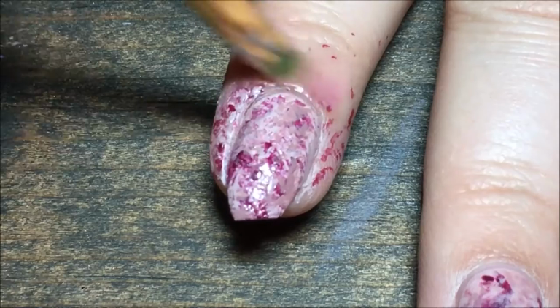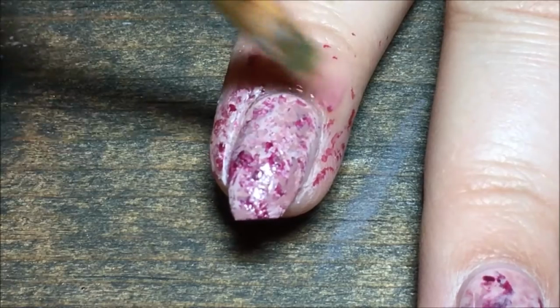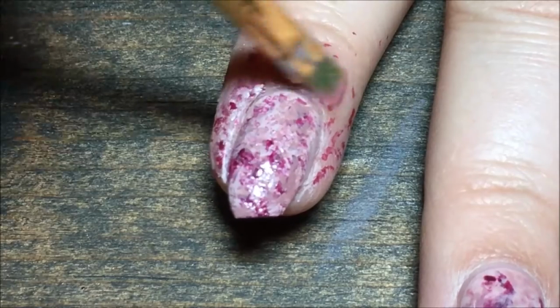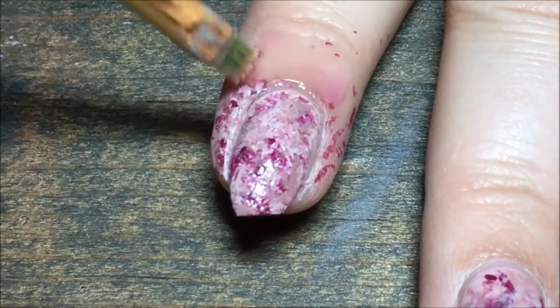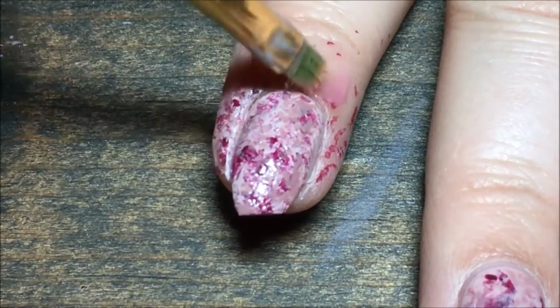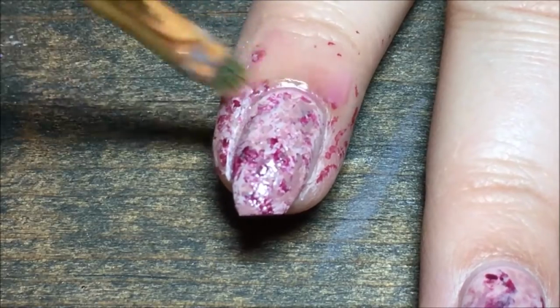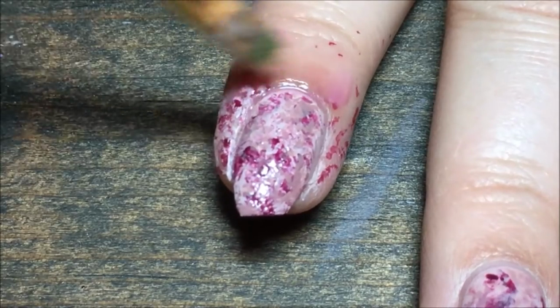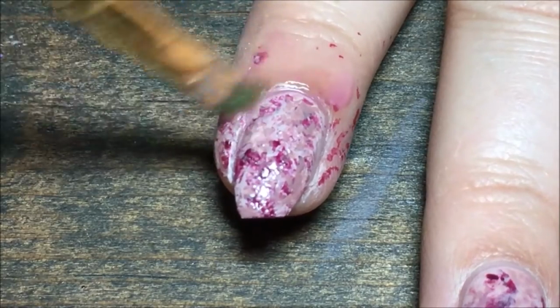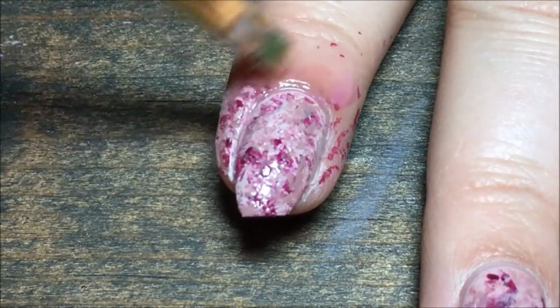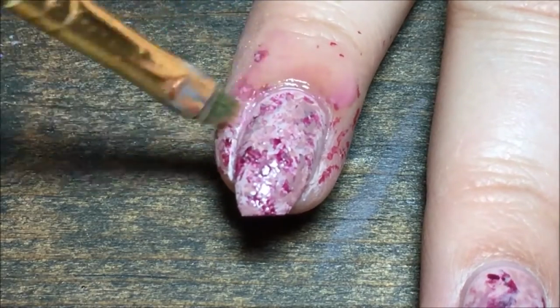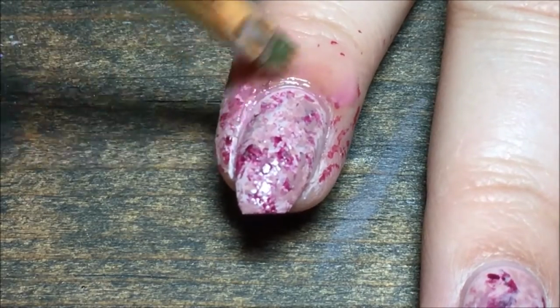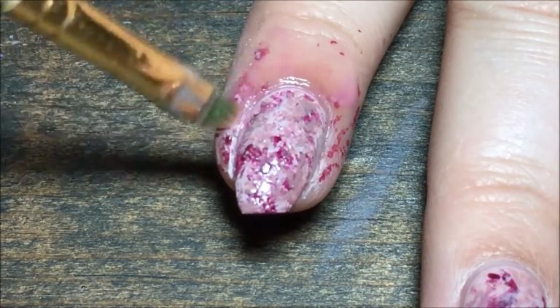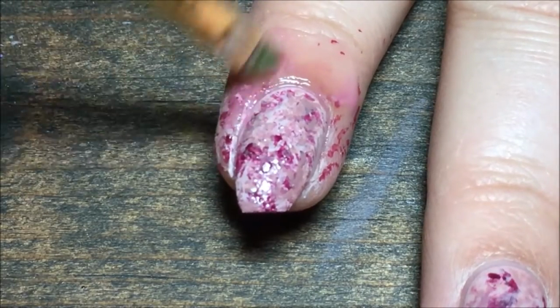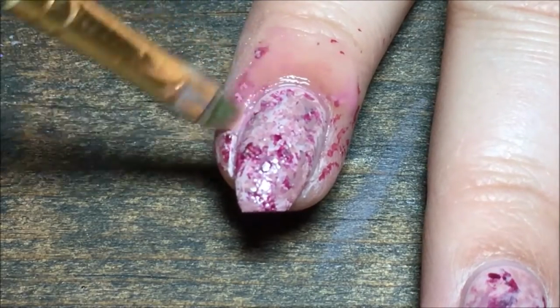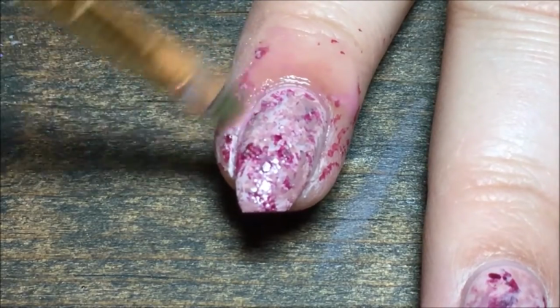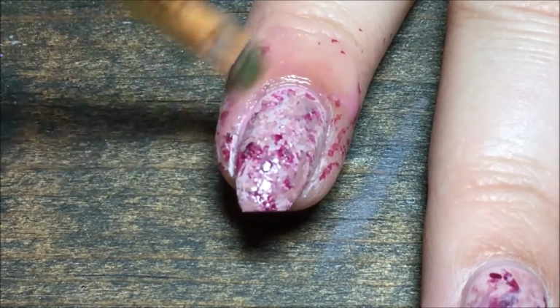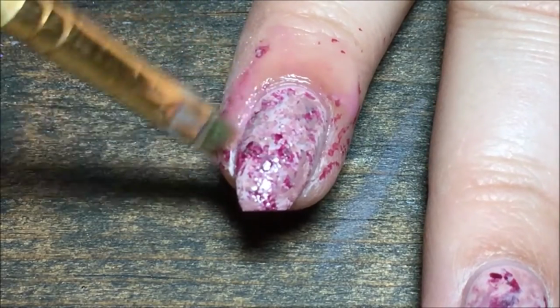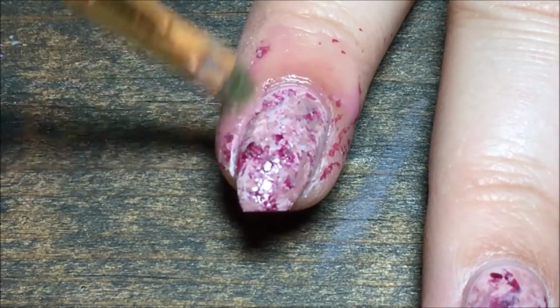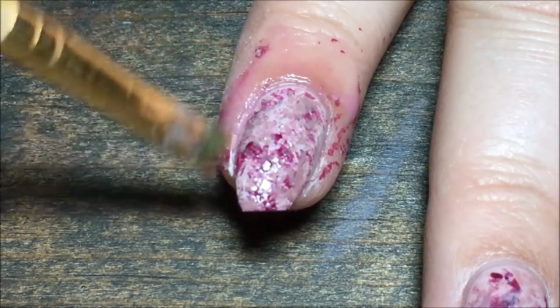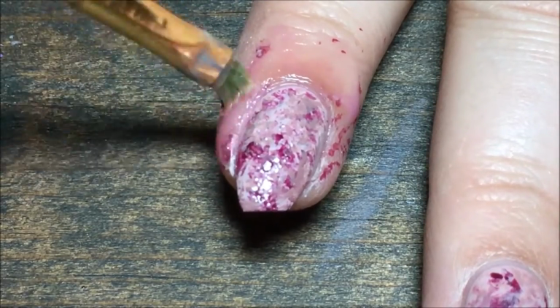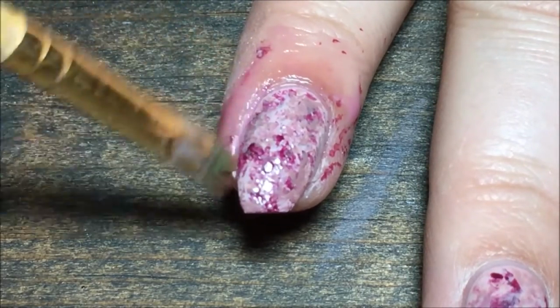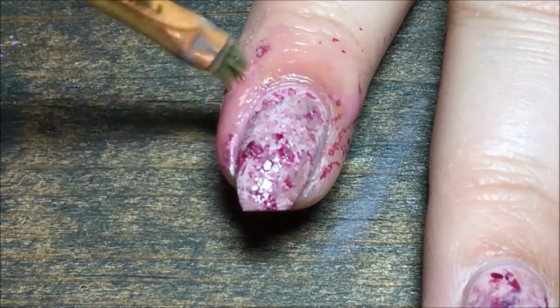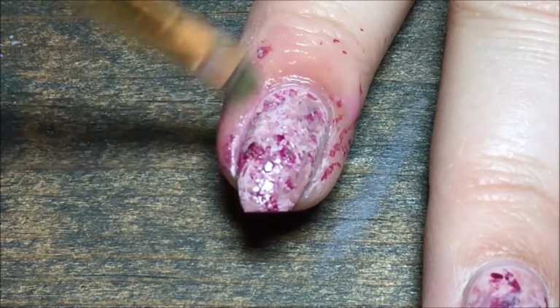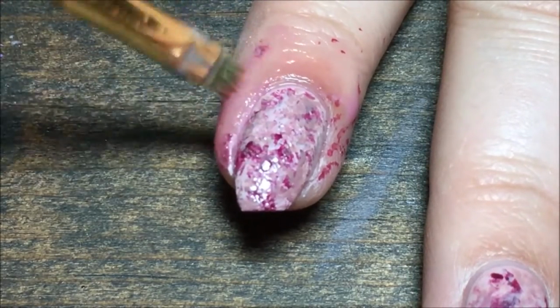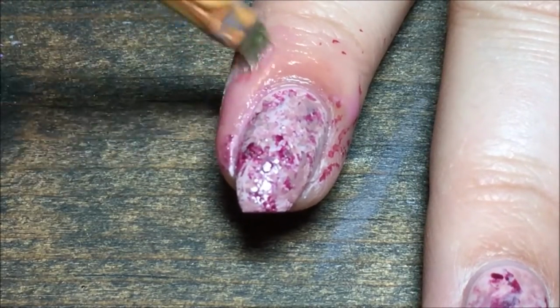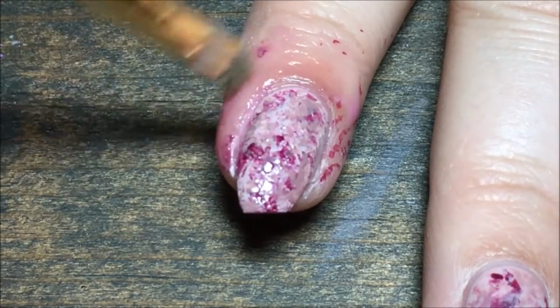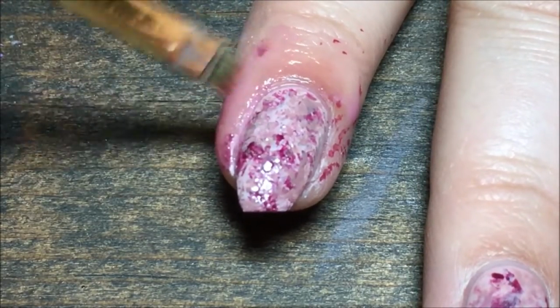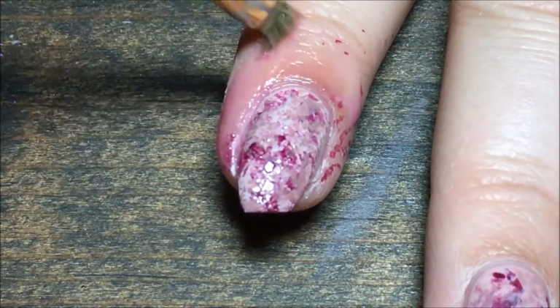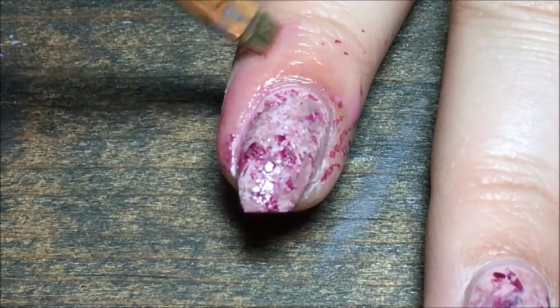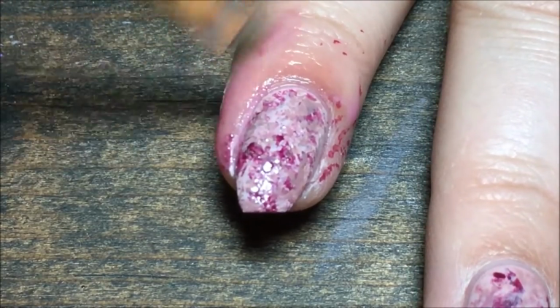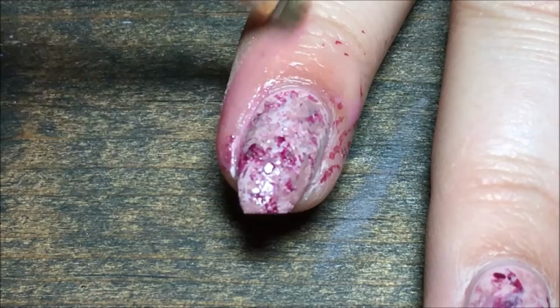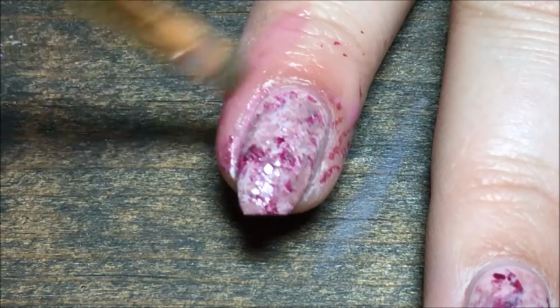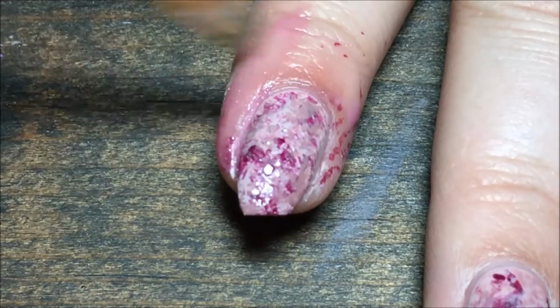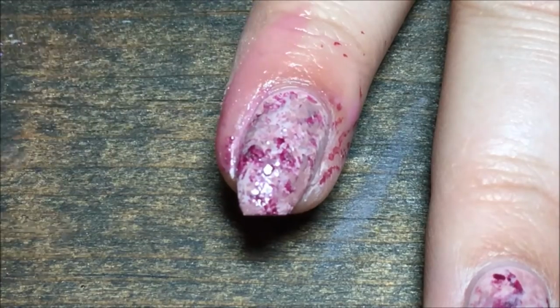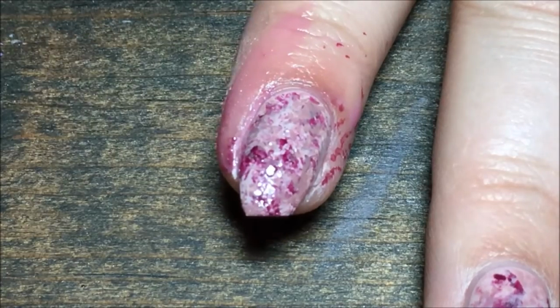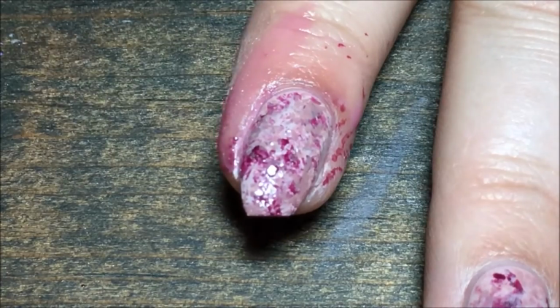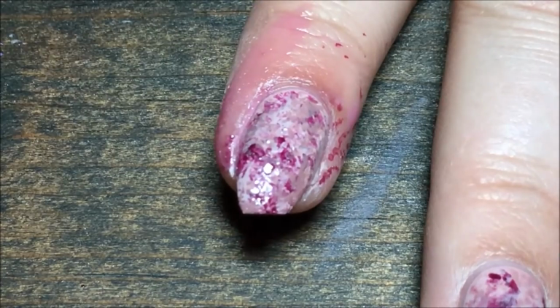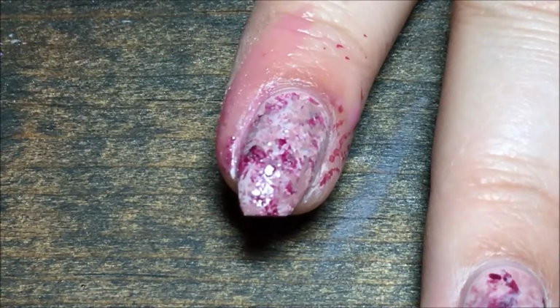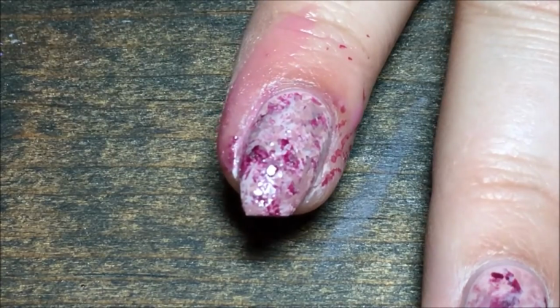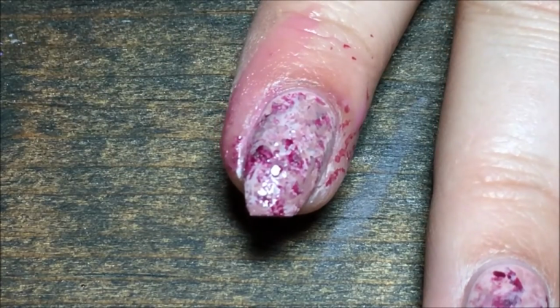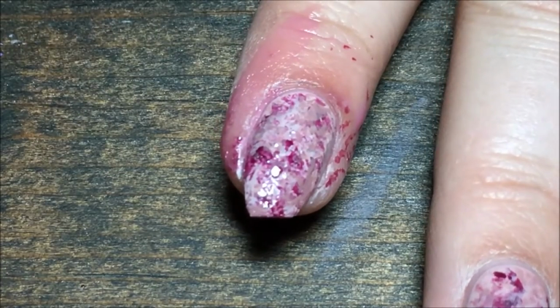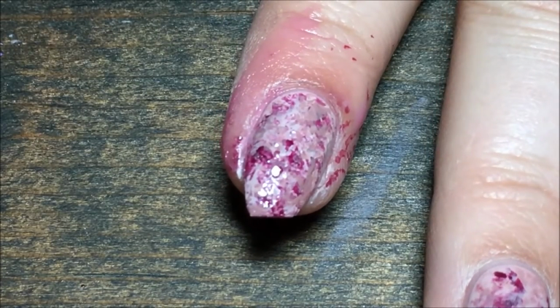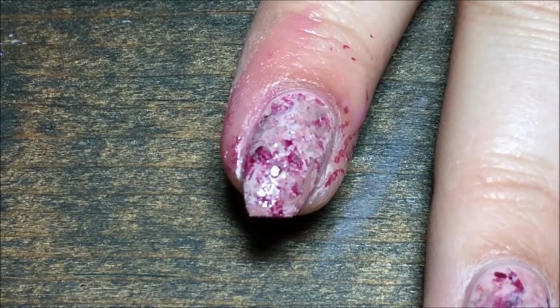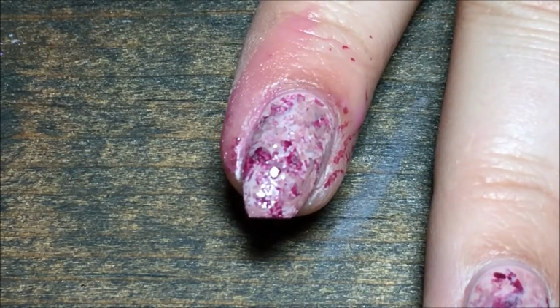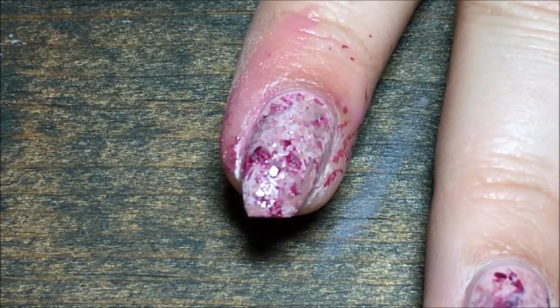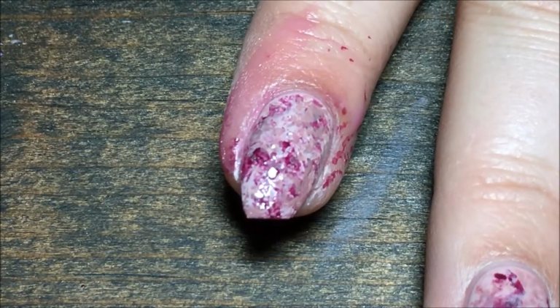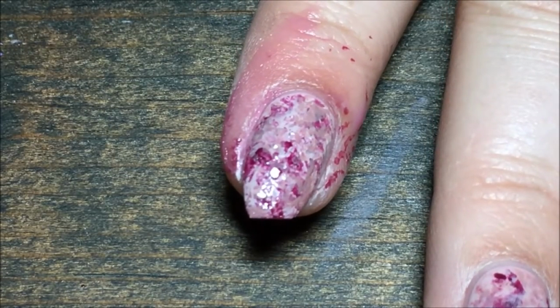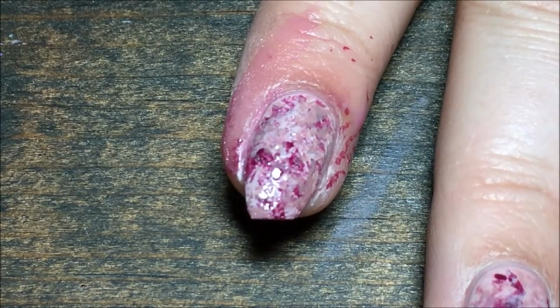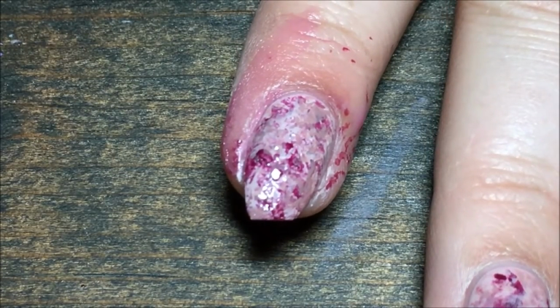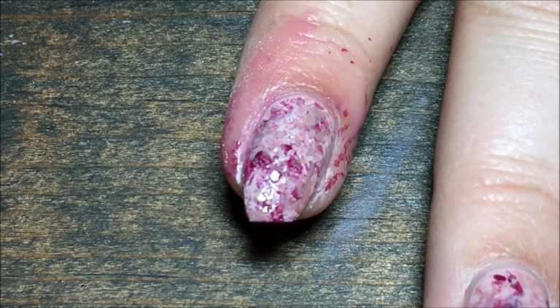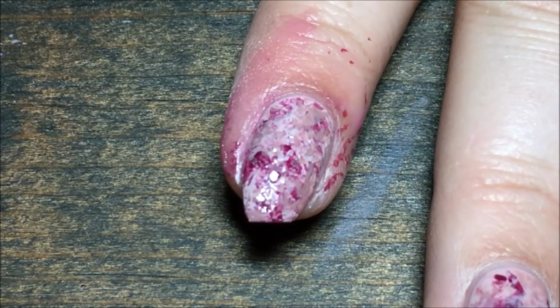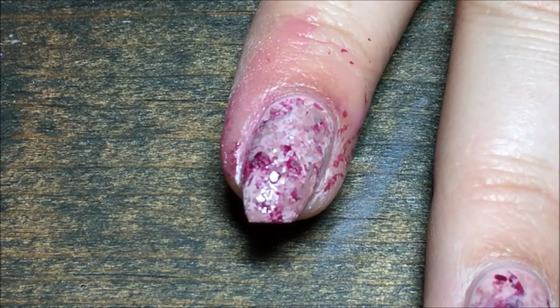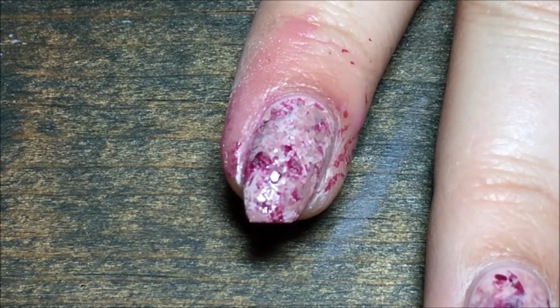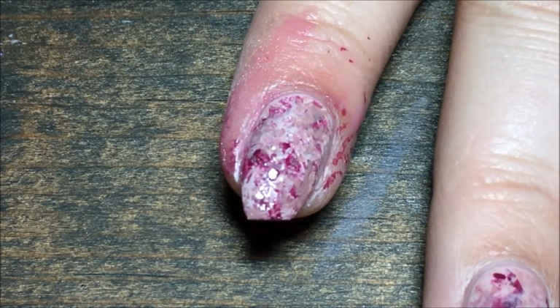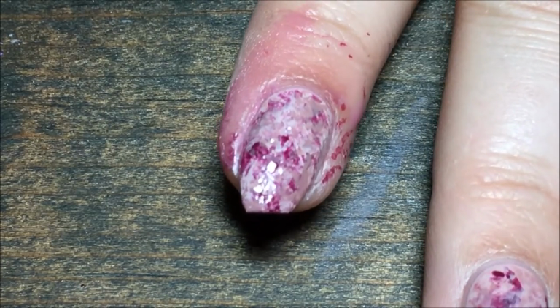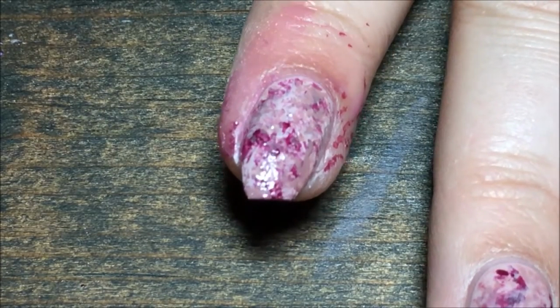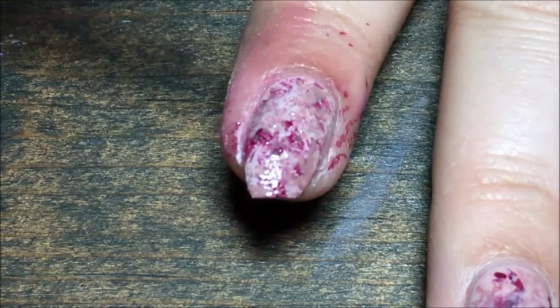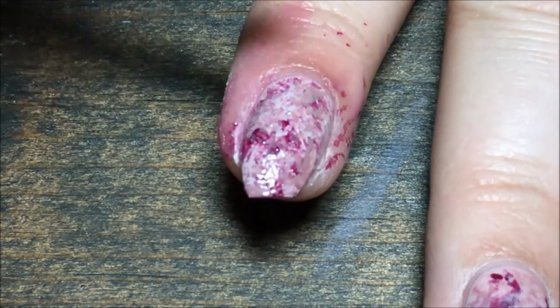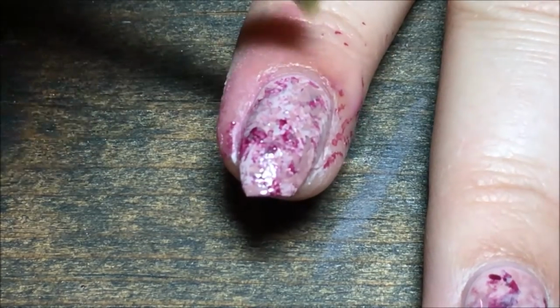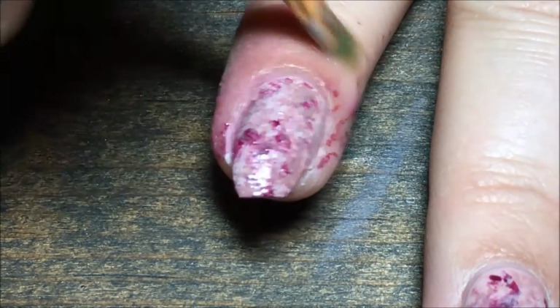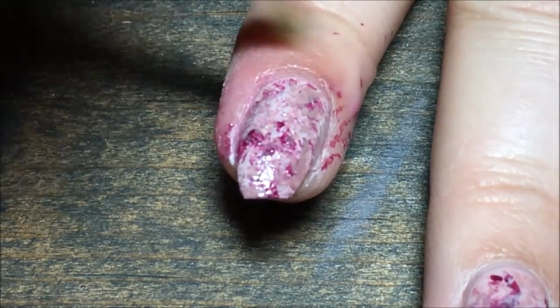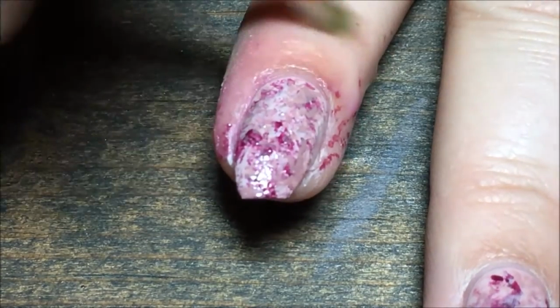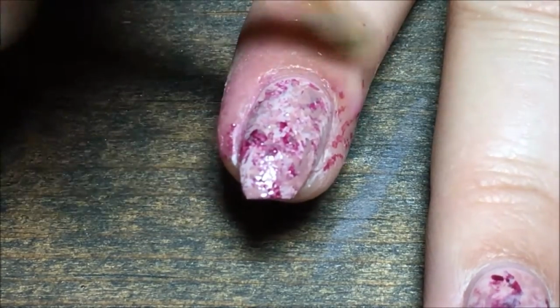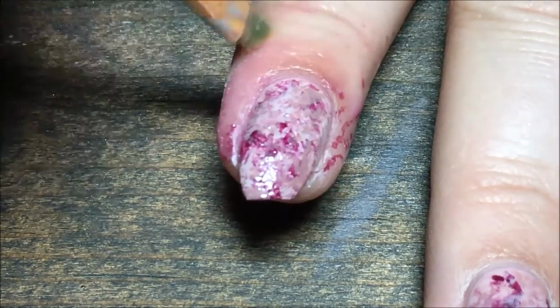Then I'm going in with my small brush and some acetone to clean up all the polish on my skin. You can use liquid latex or tape if you prefer.